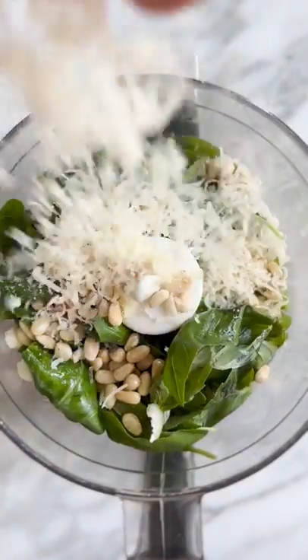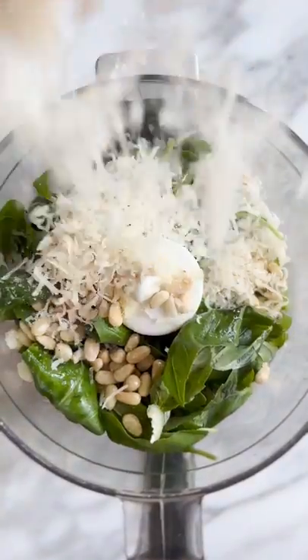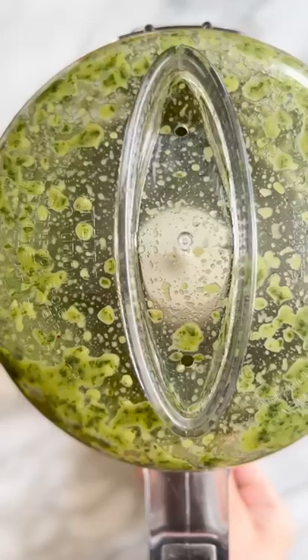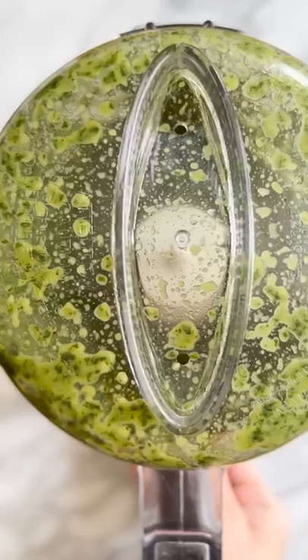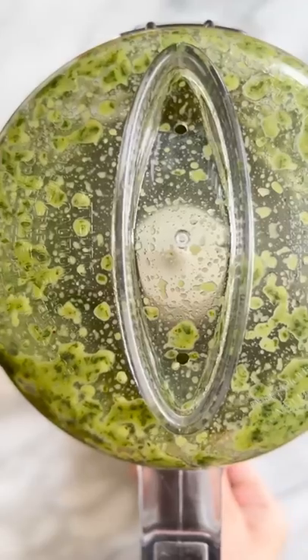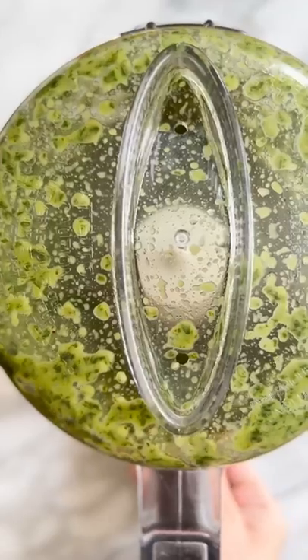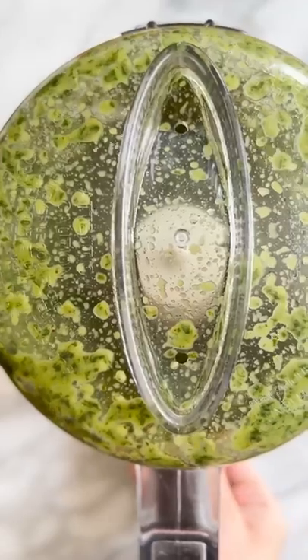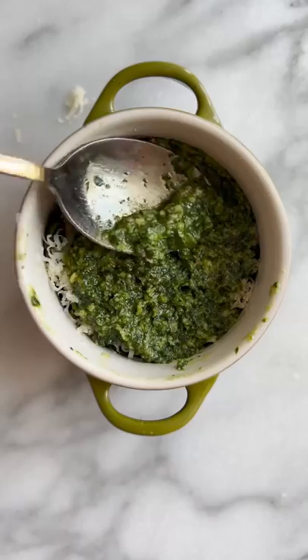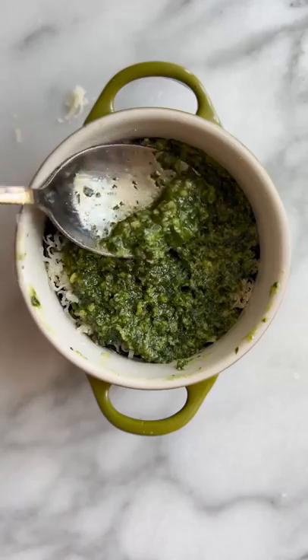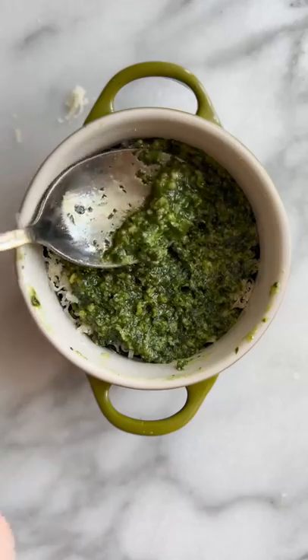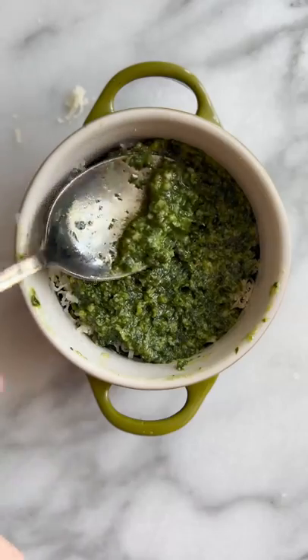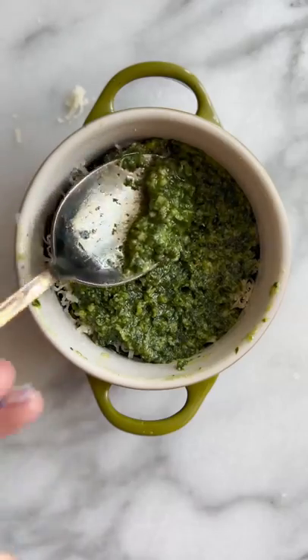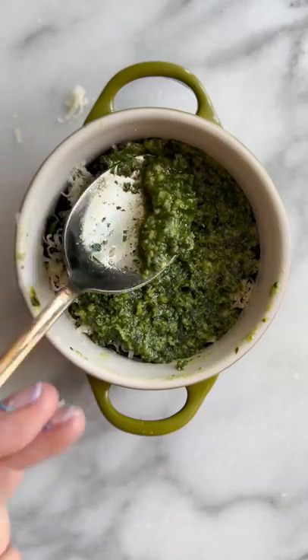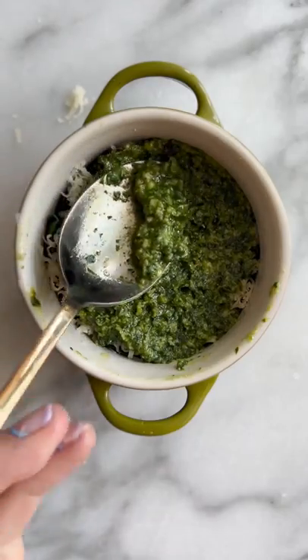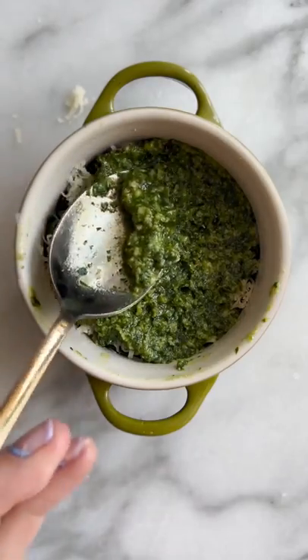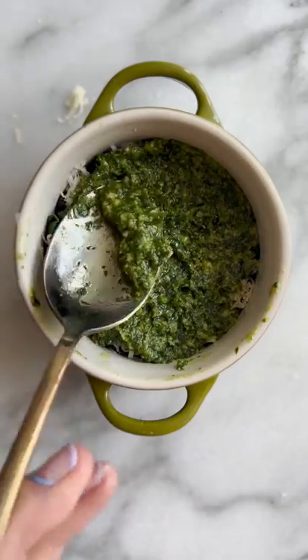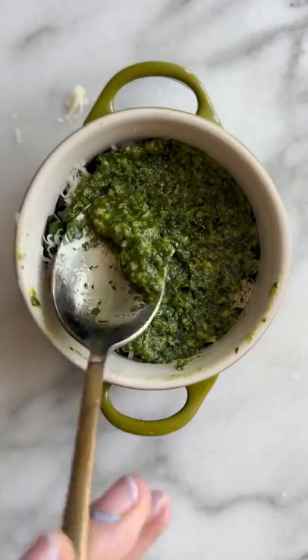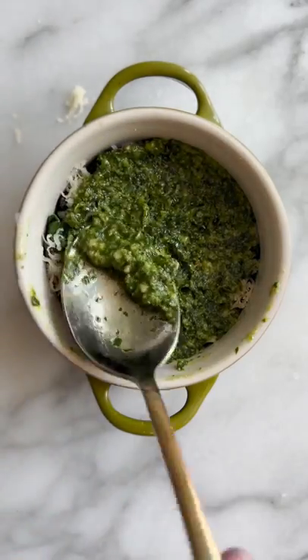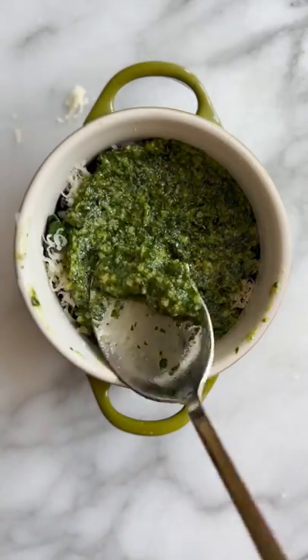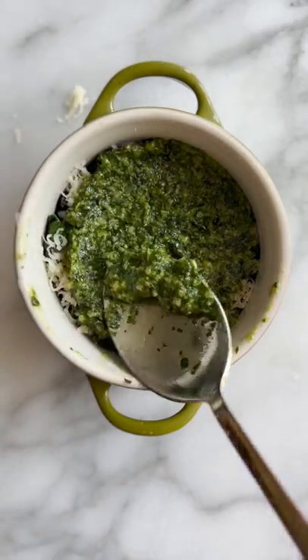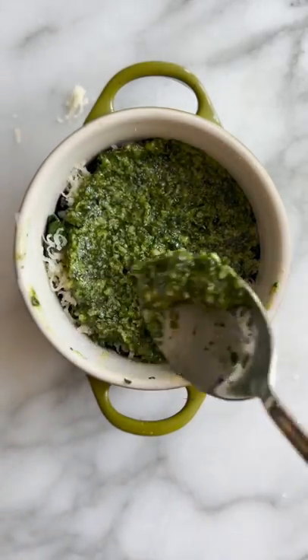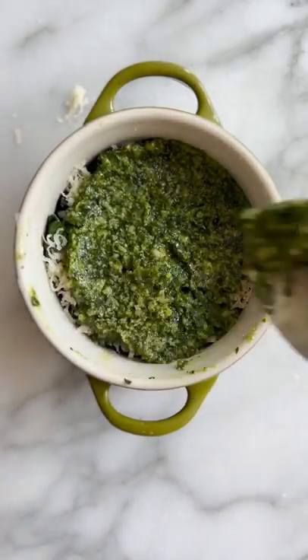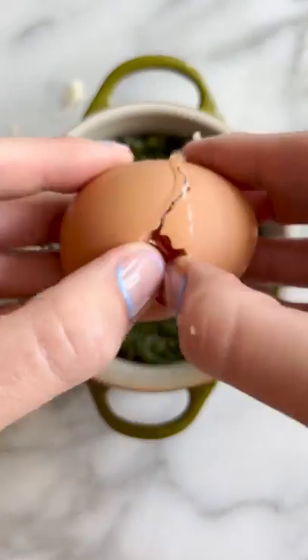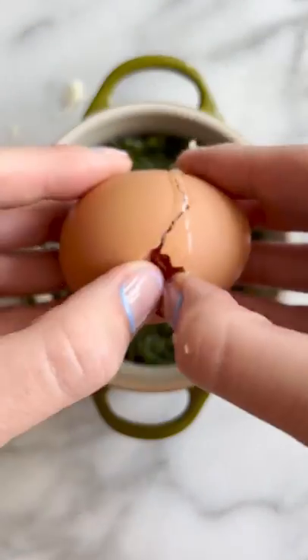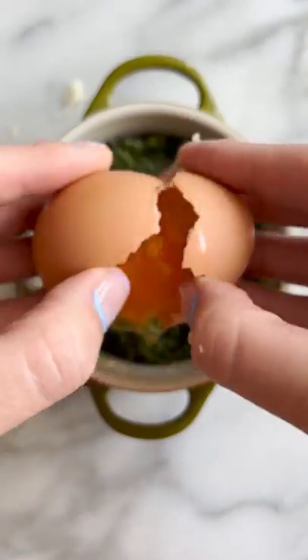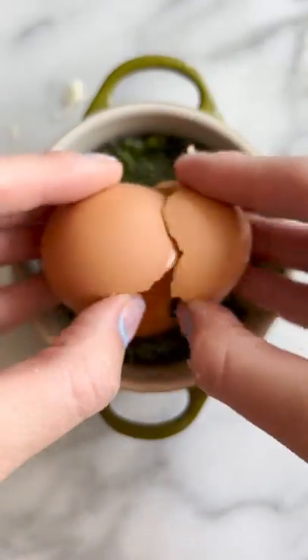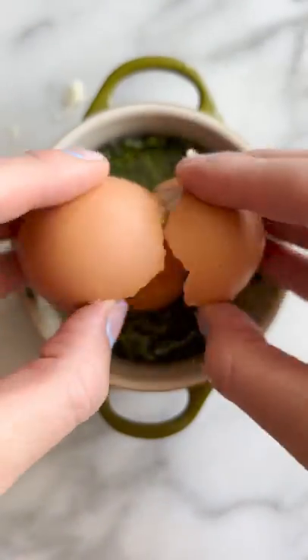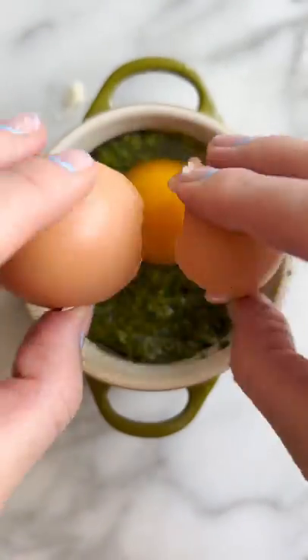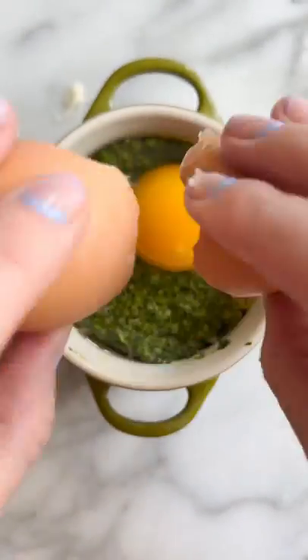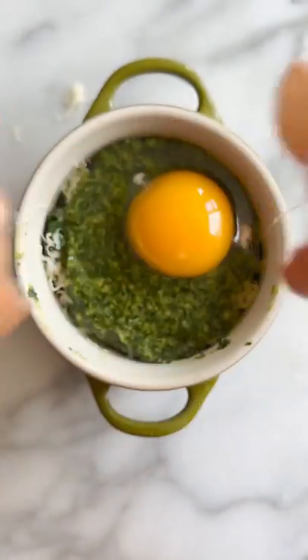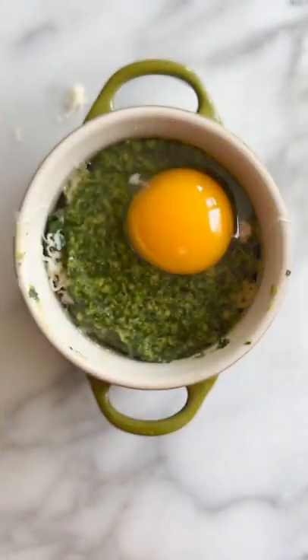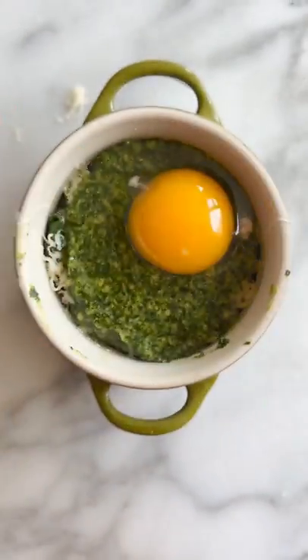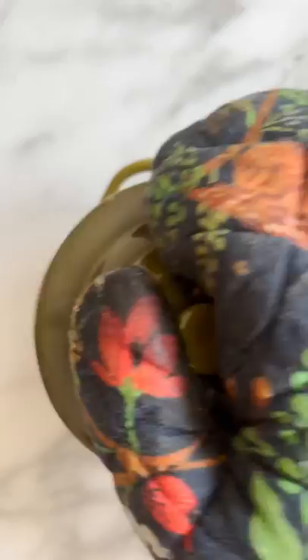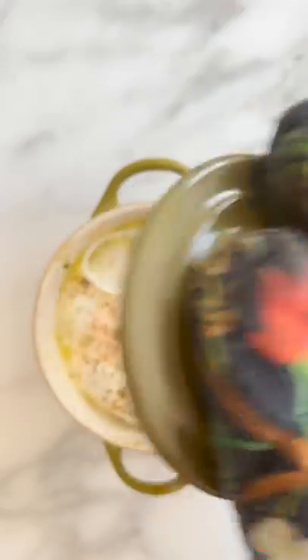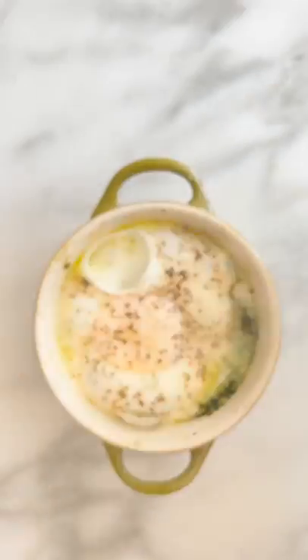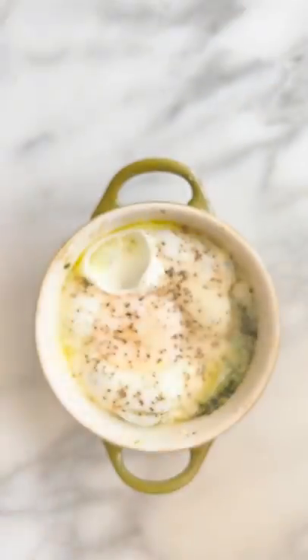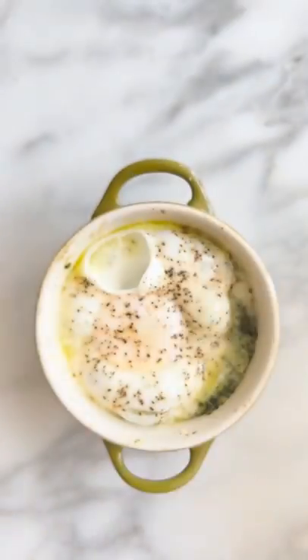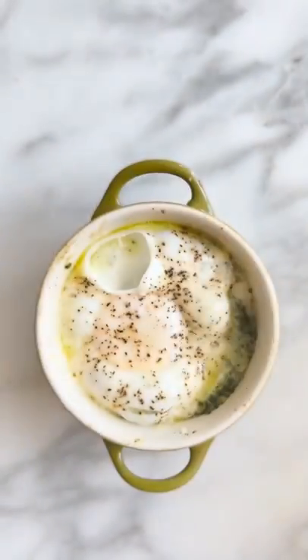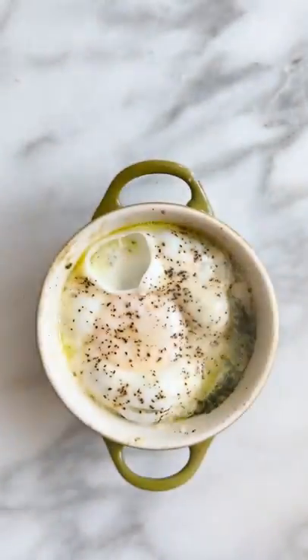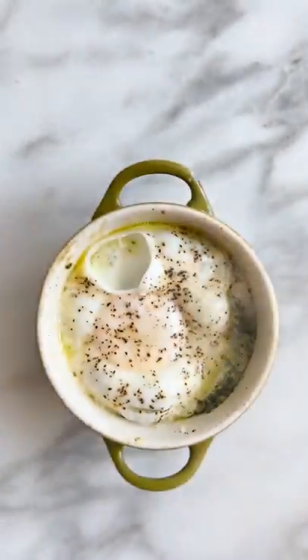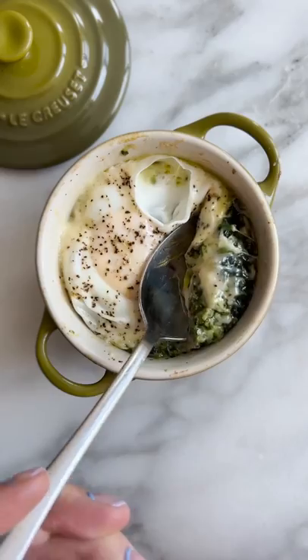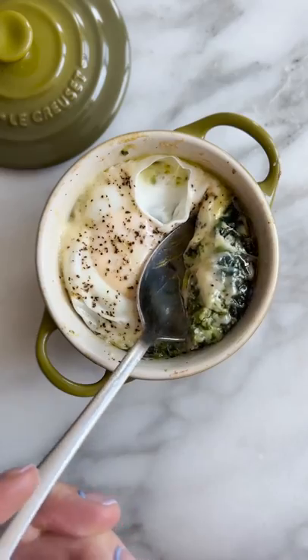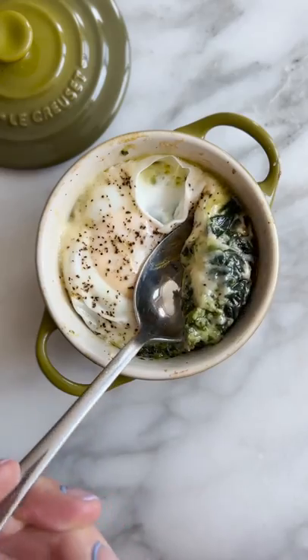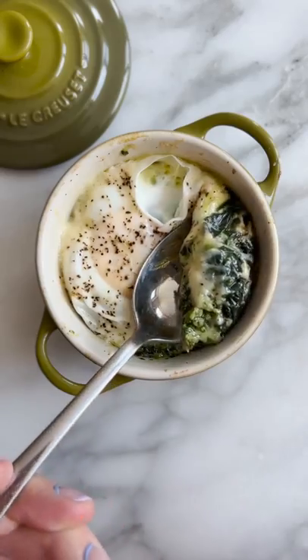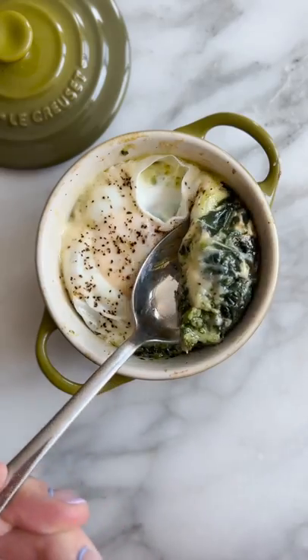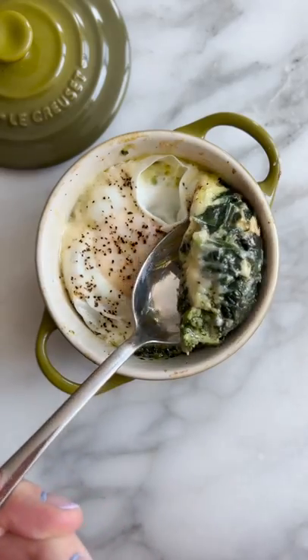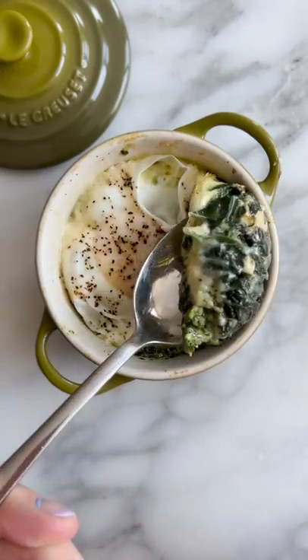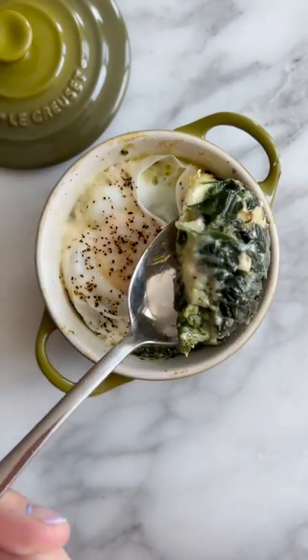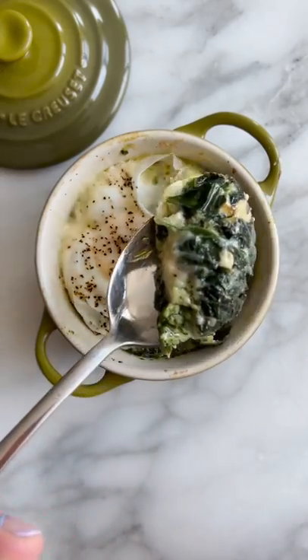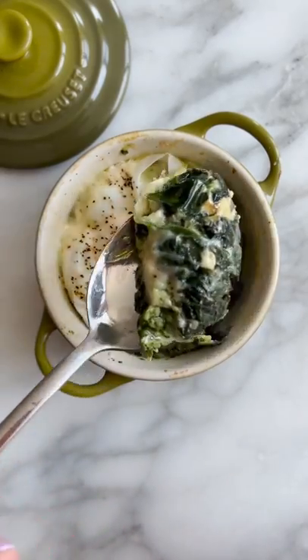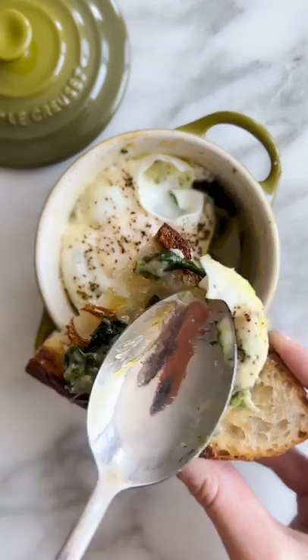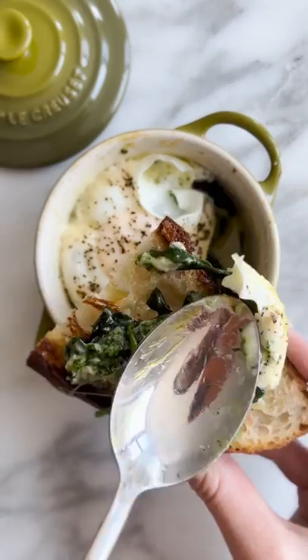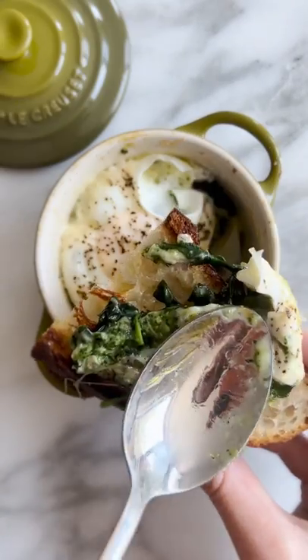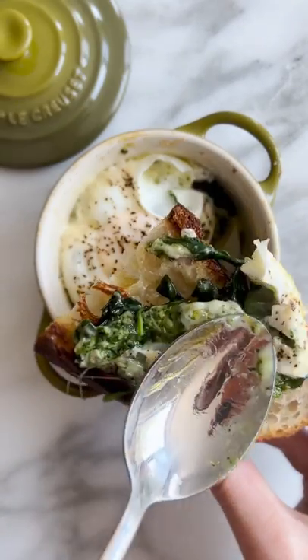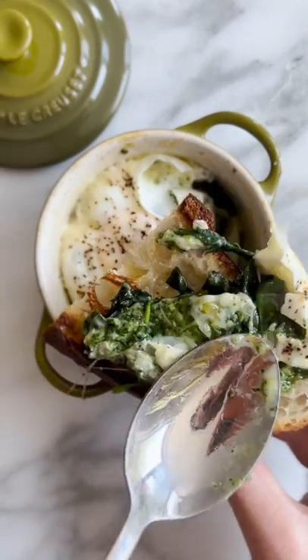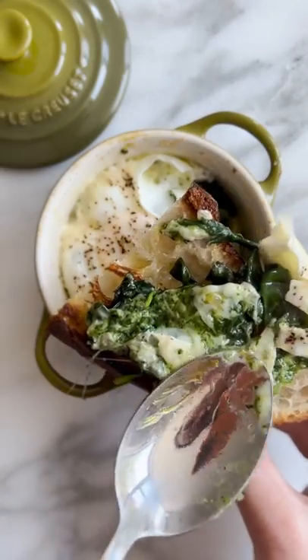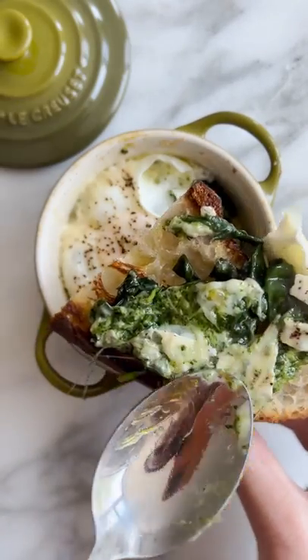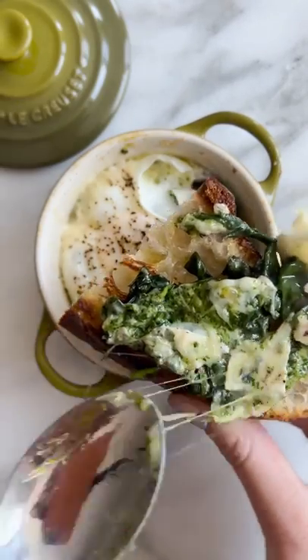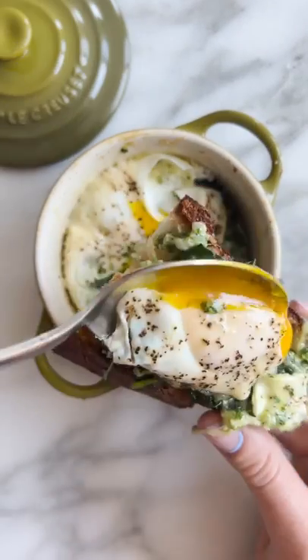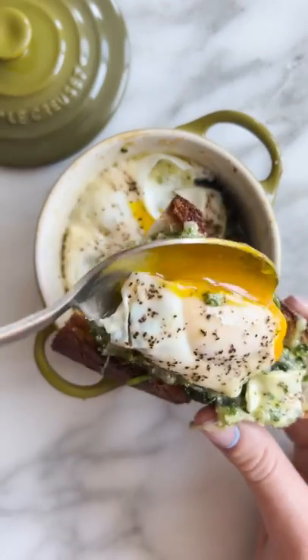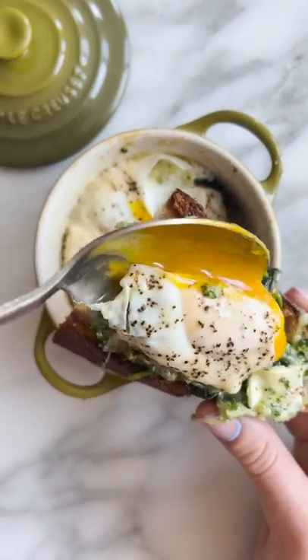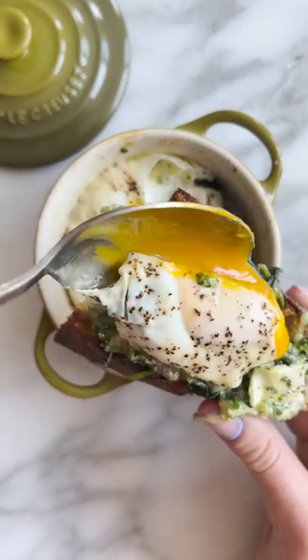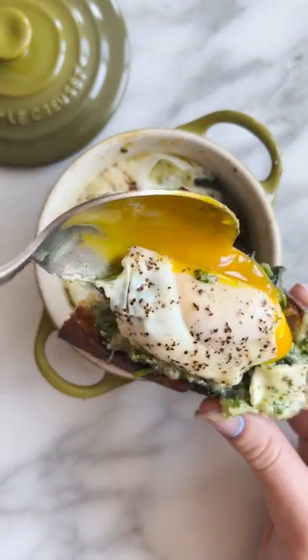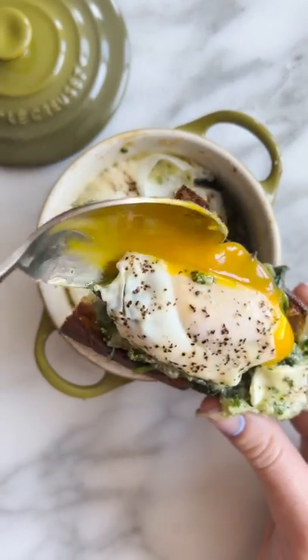Next up is a twist on the viral pesto eggs. This version has sauteed spinach, fontina cheese, and pesto, then topped with an egg. It's great with crispy bread.